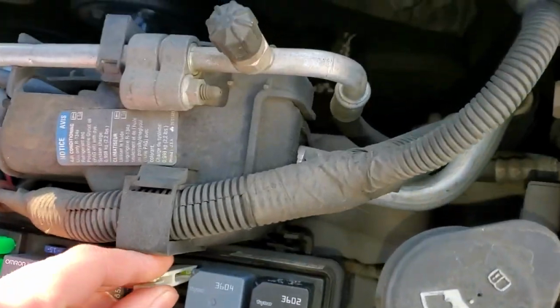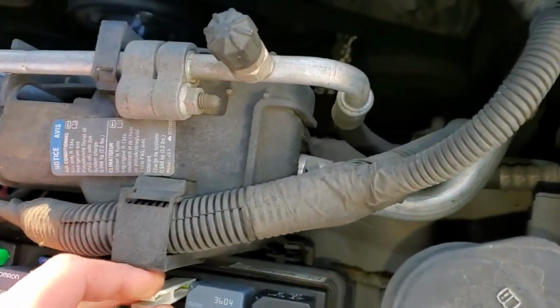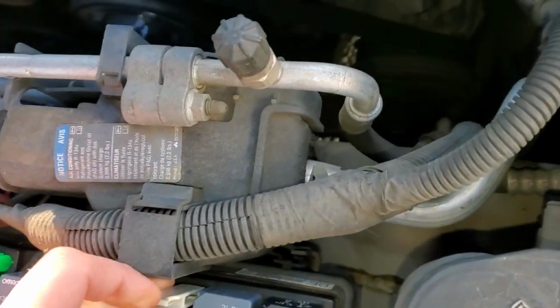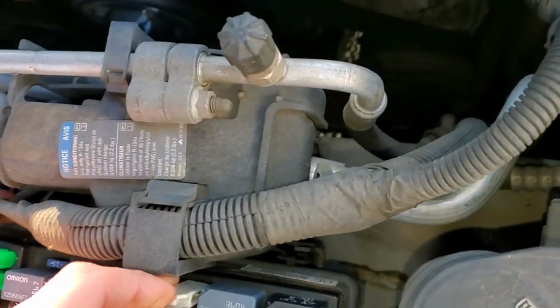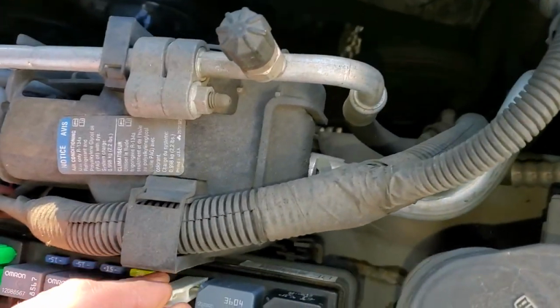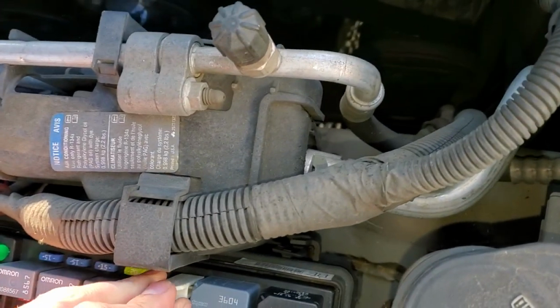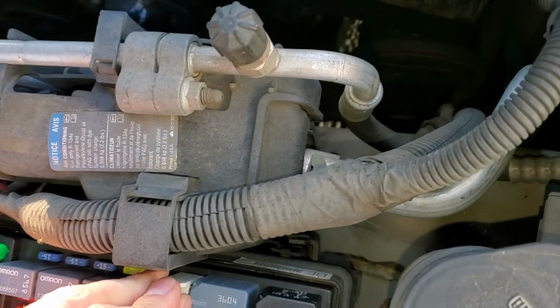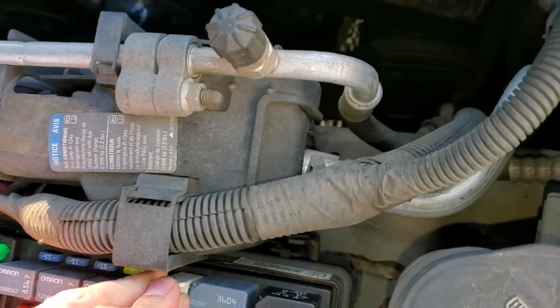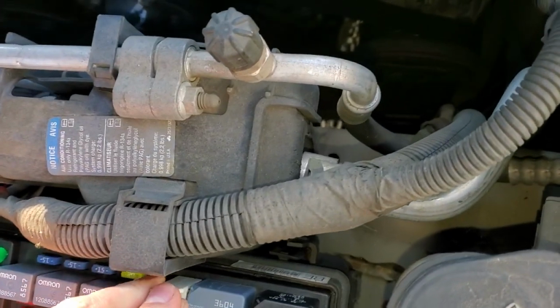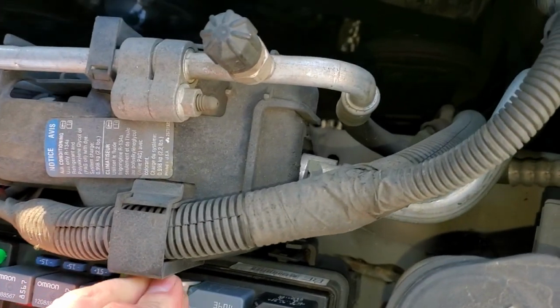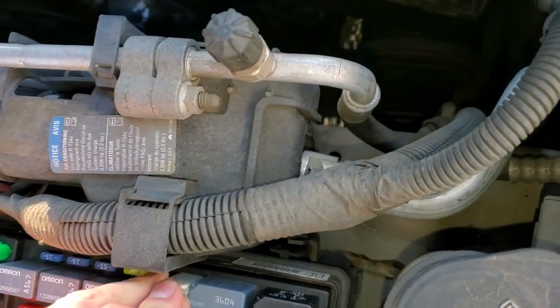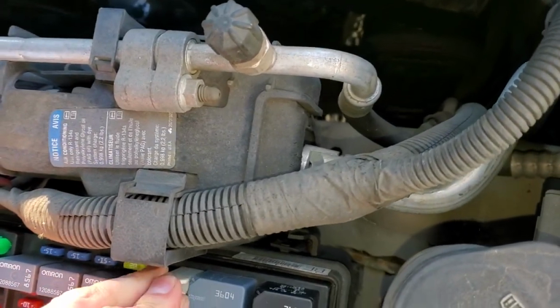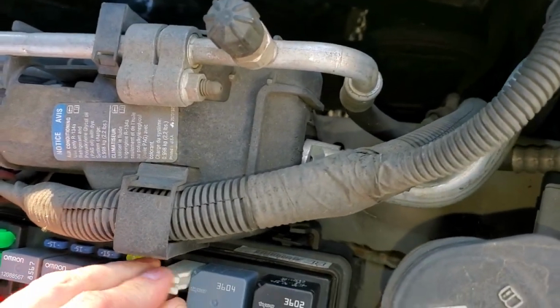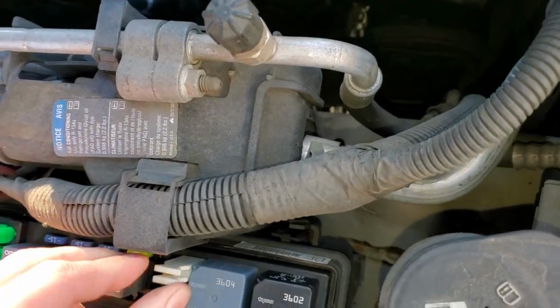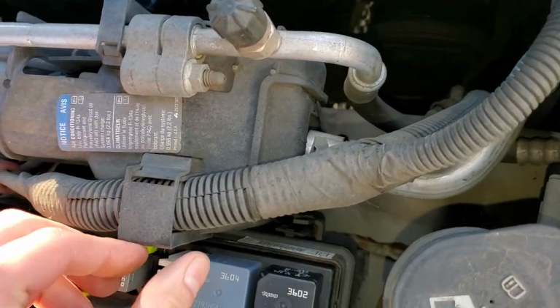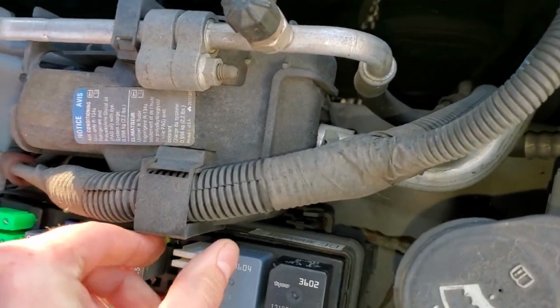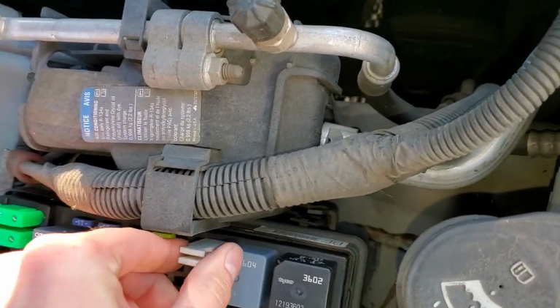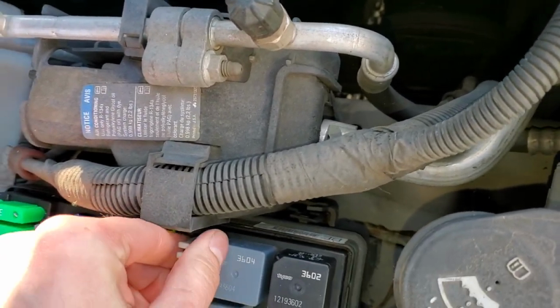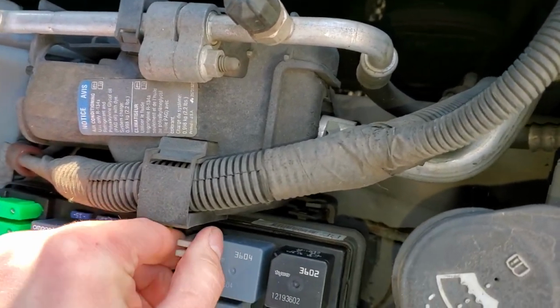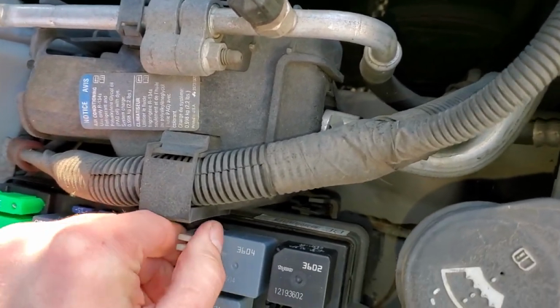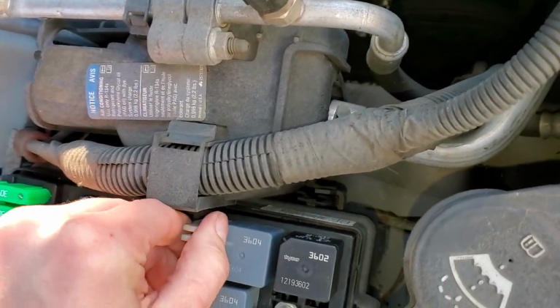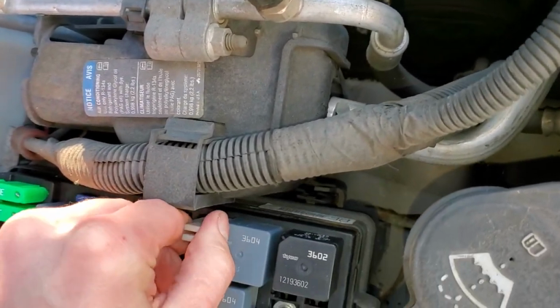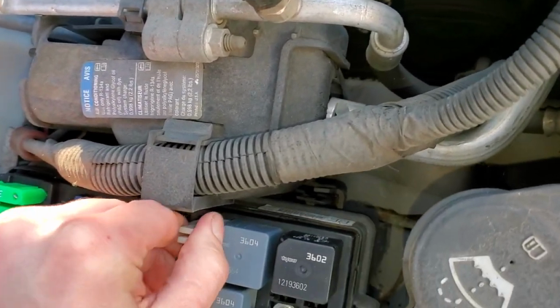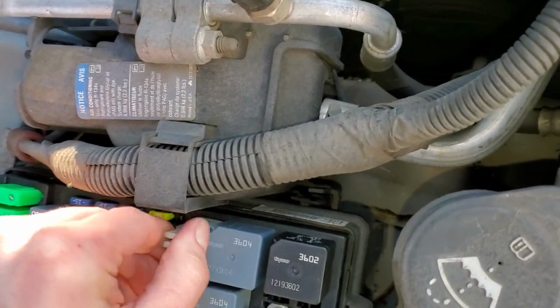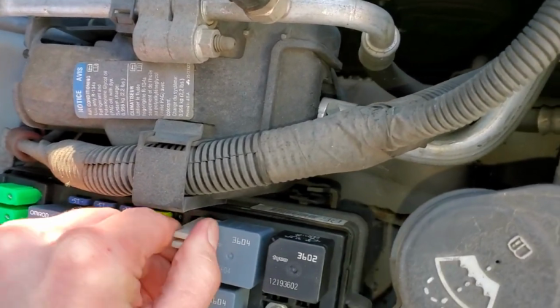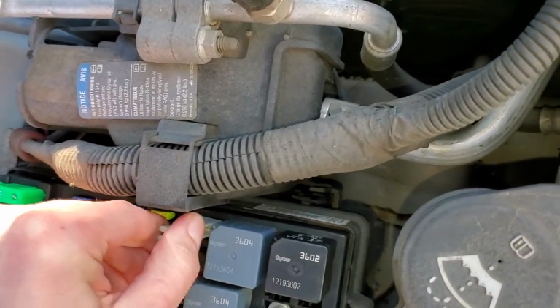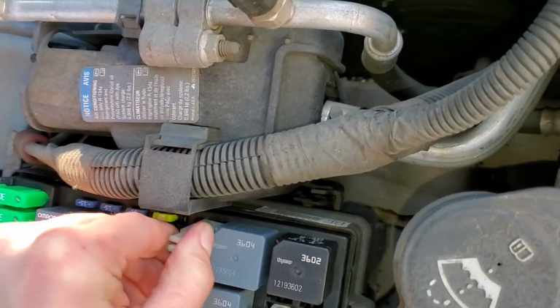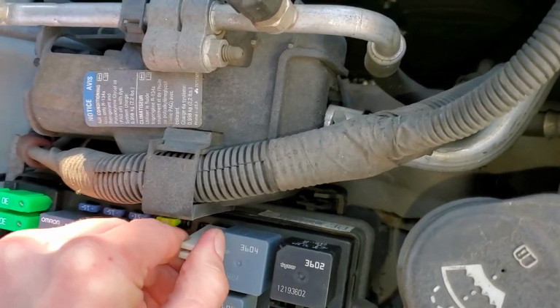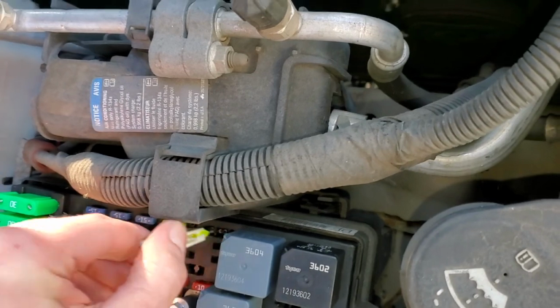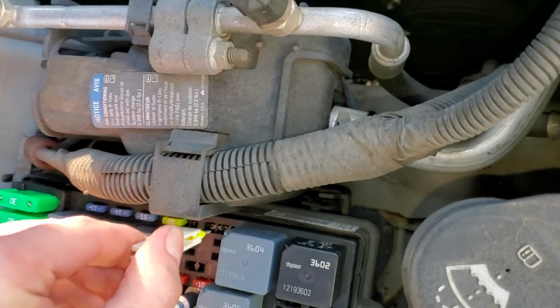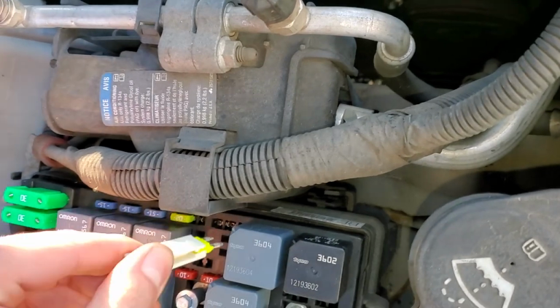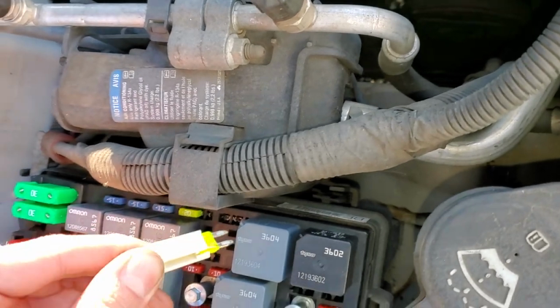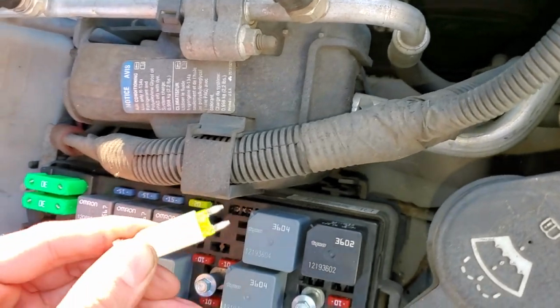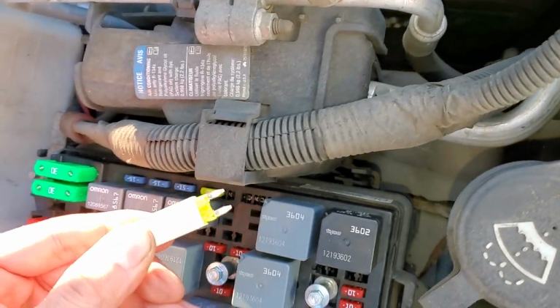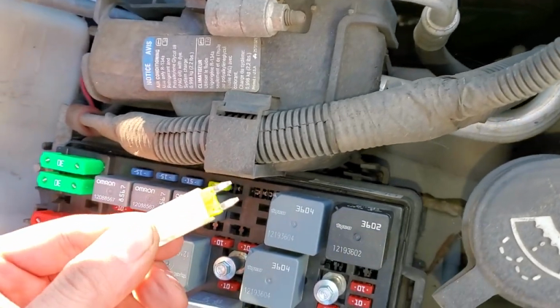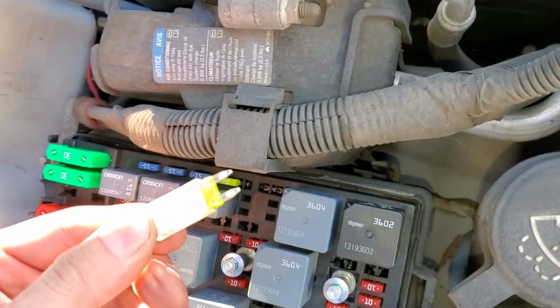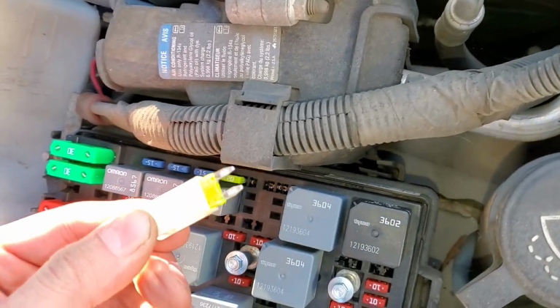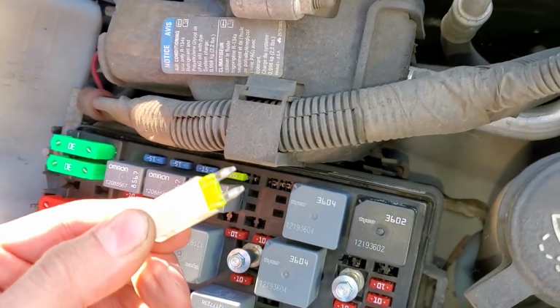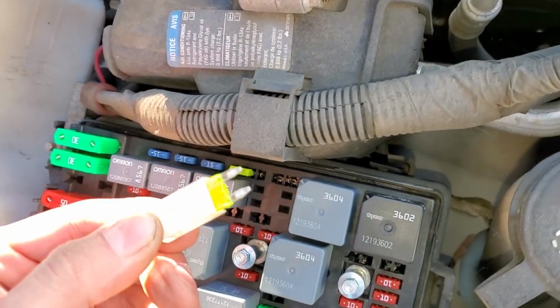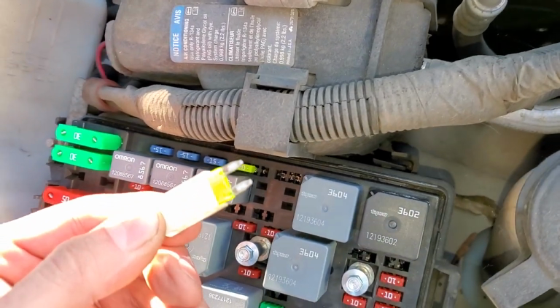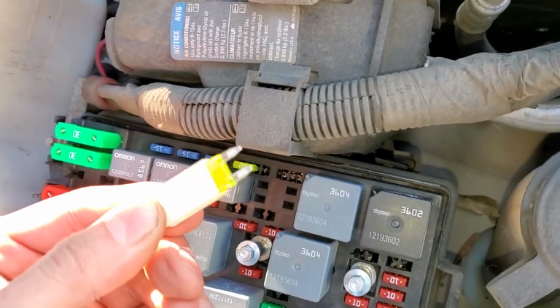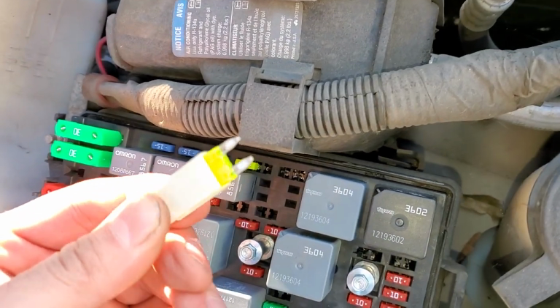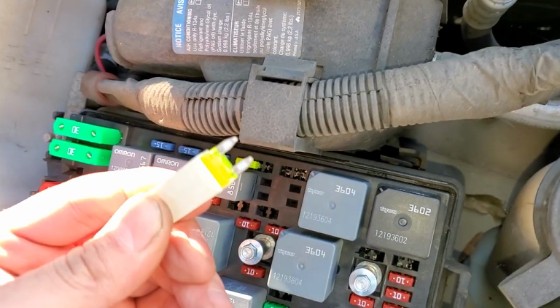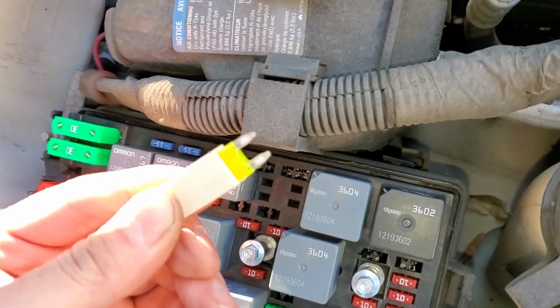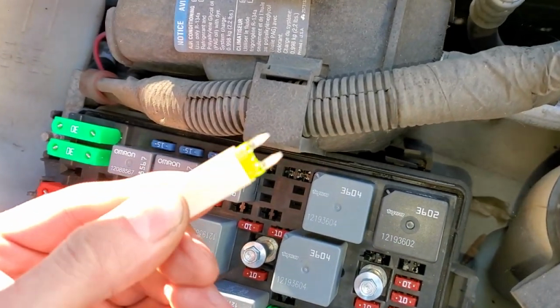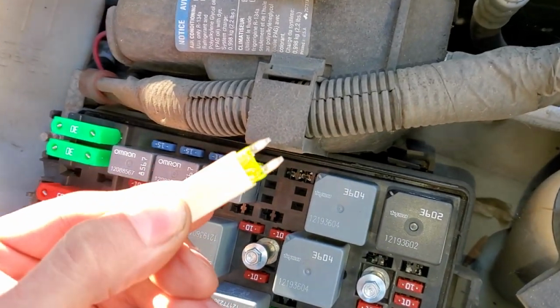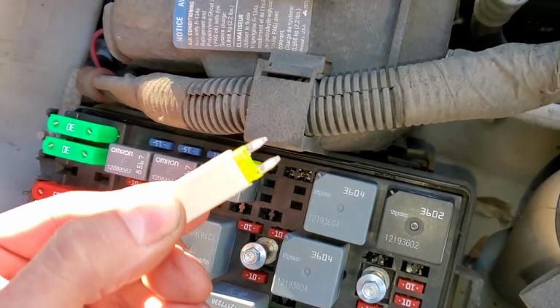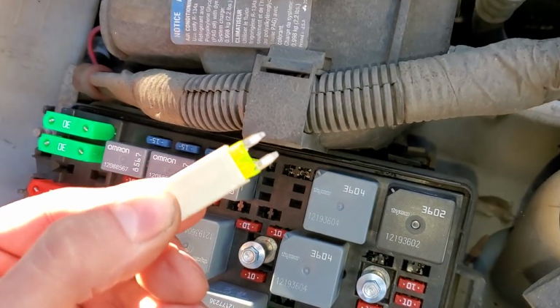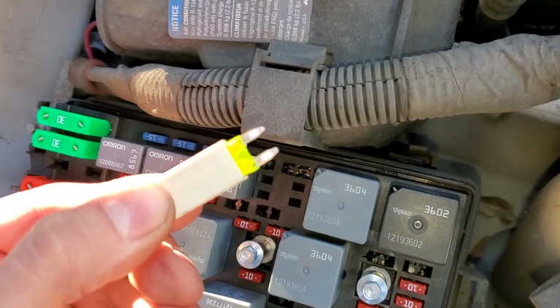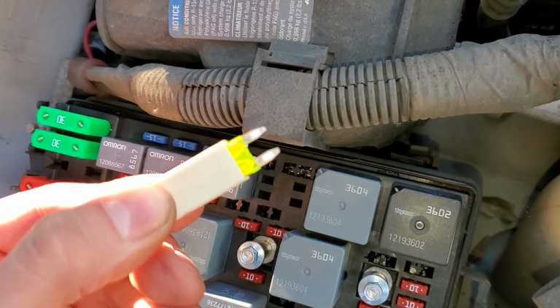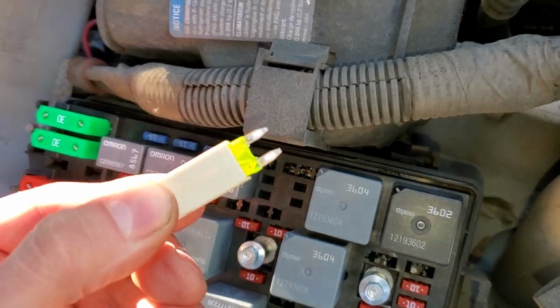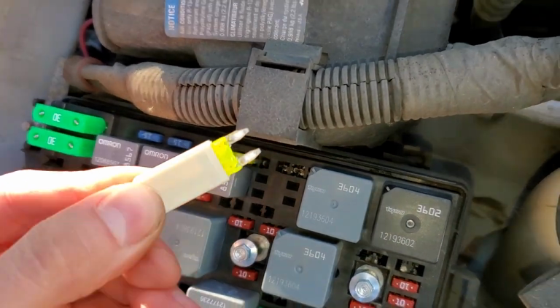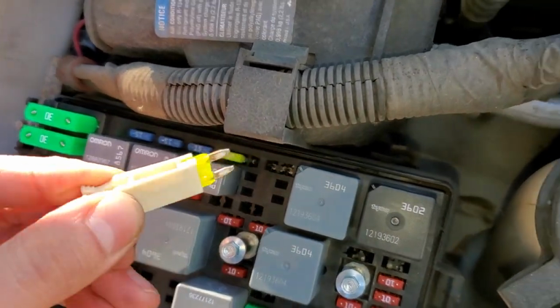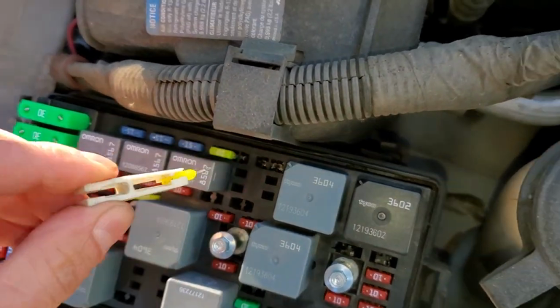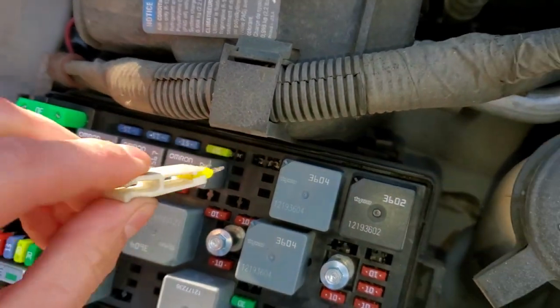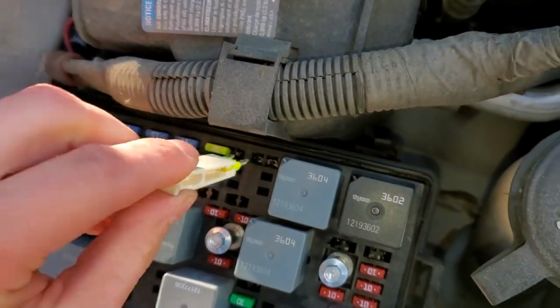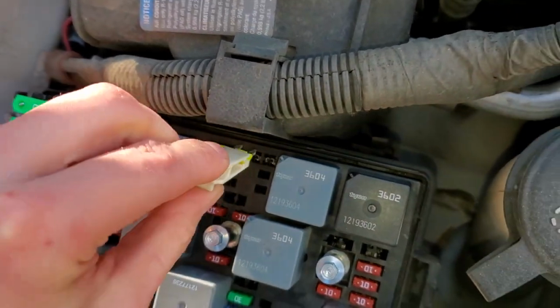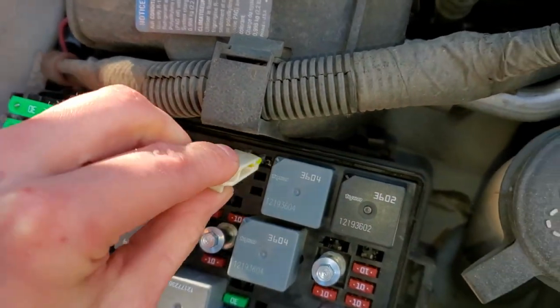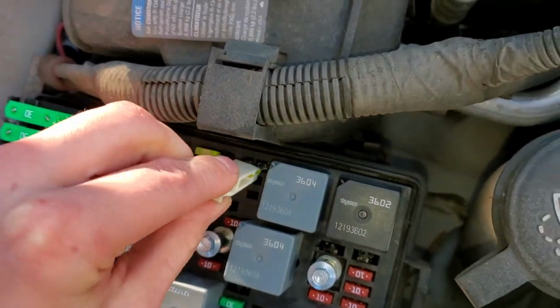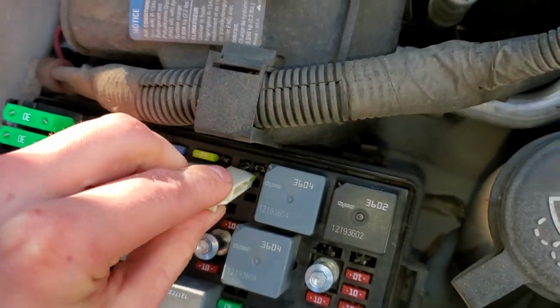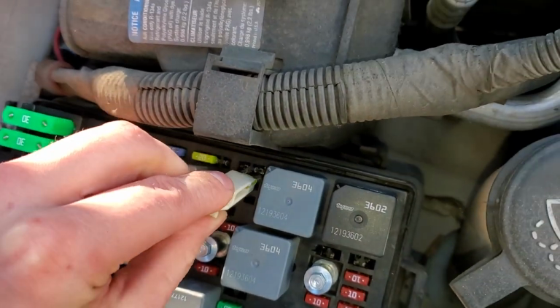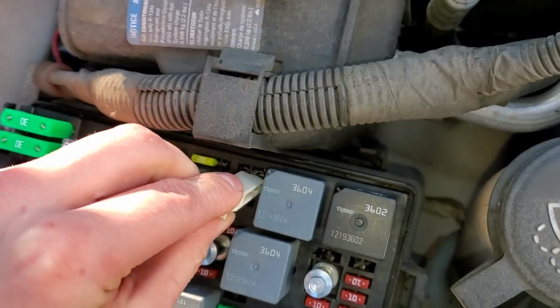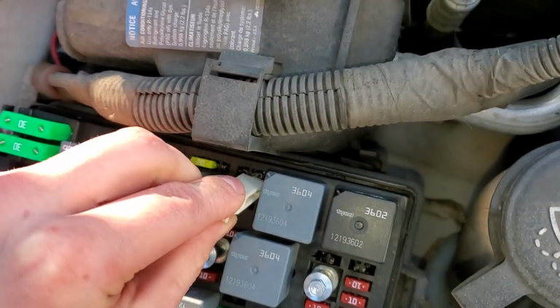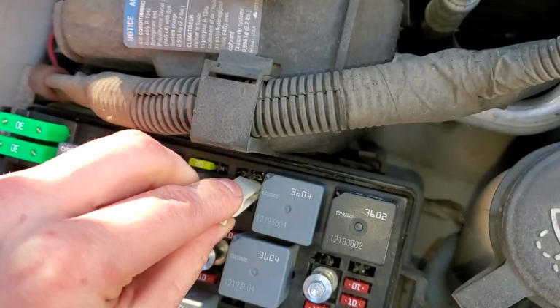You just kind of click it on over the fuse, wiggle it, and it will come right out. You can look through the fuse to see if it's blown or not.